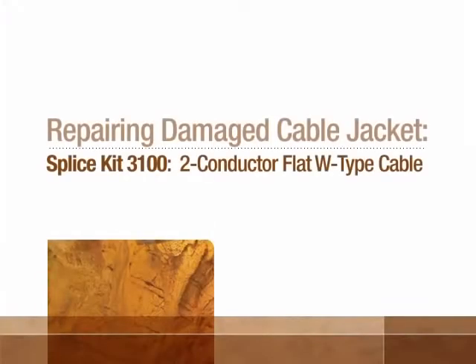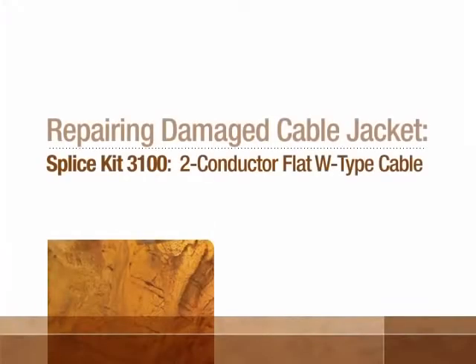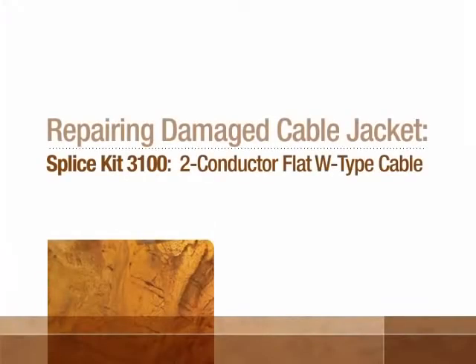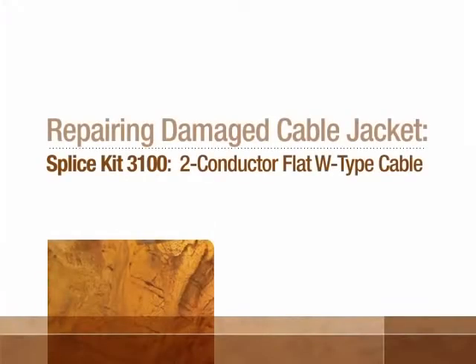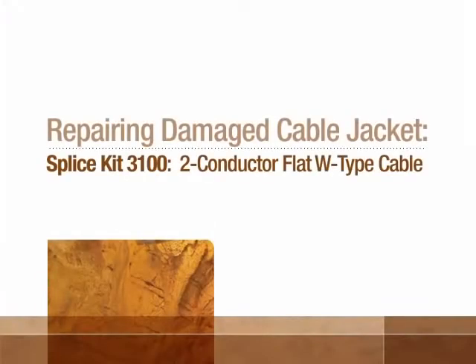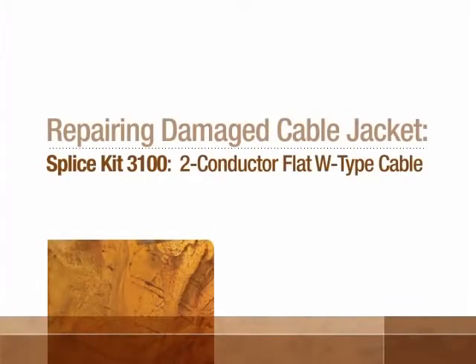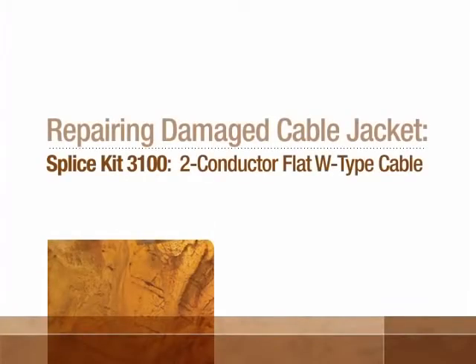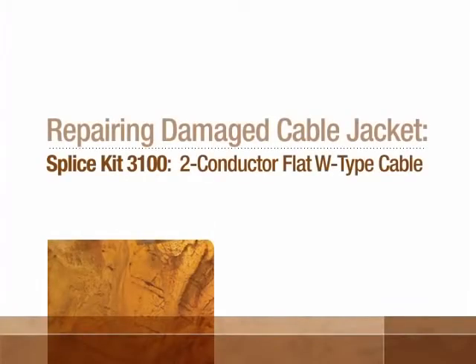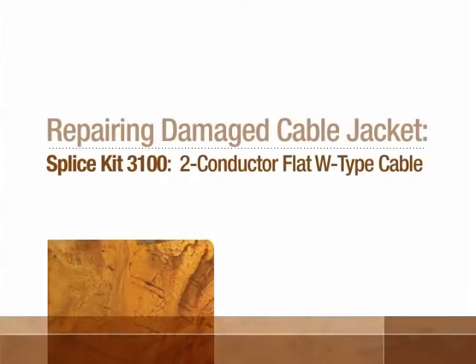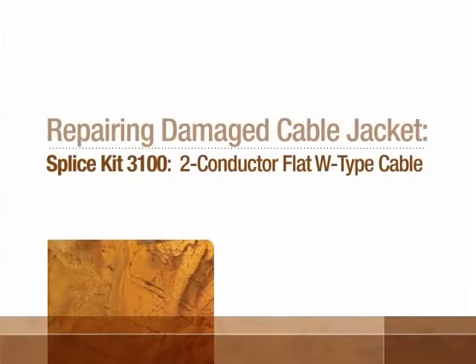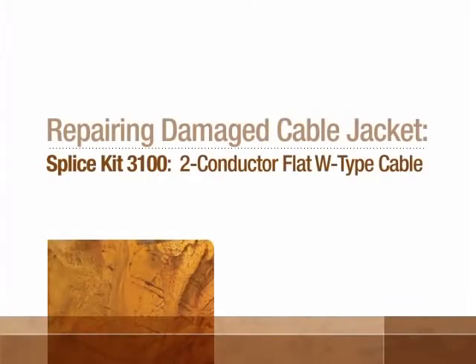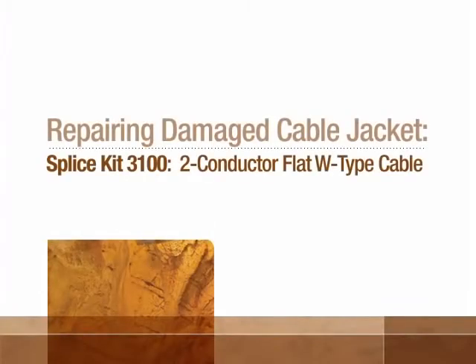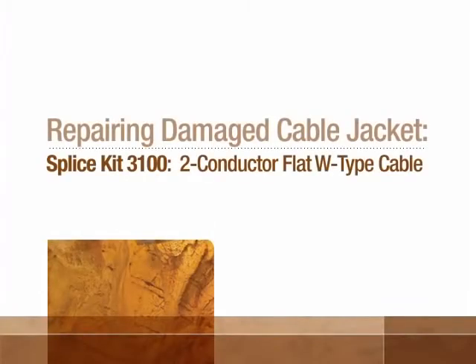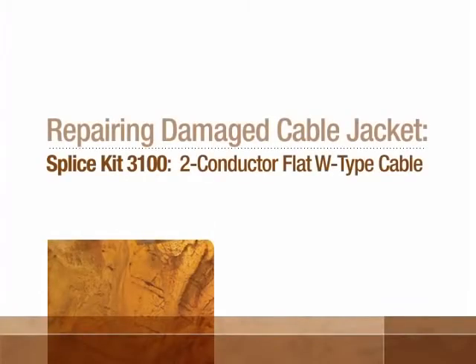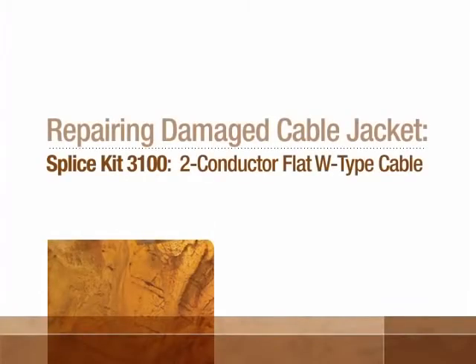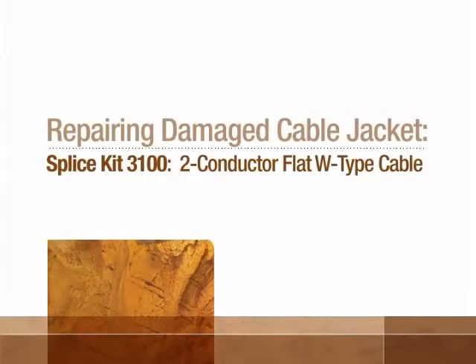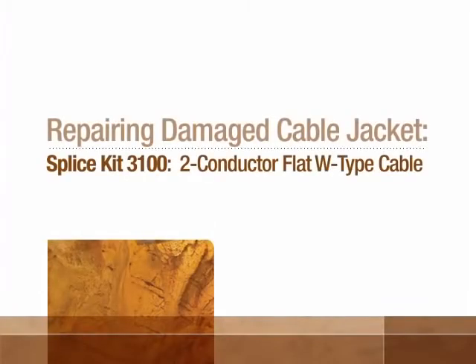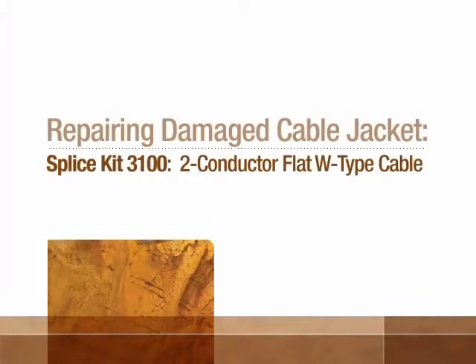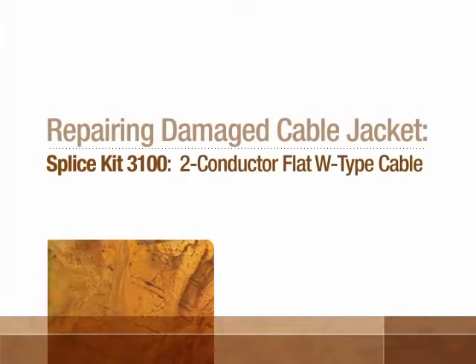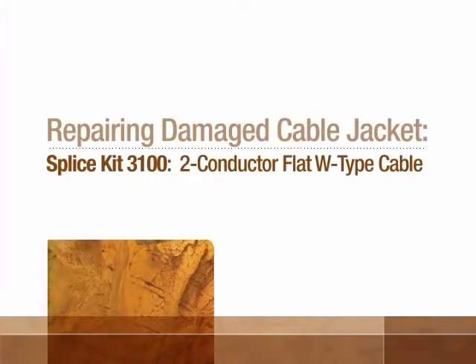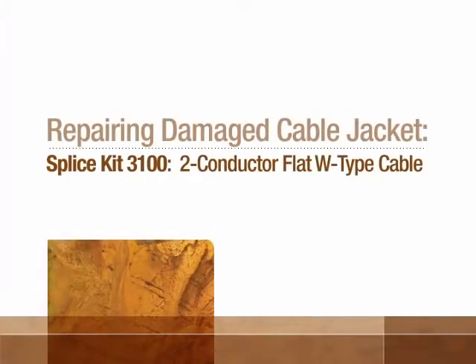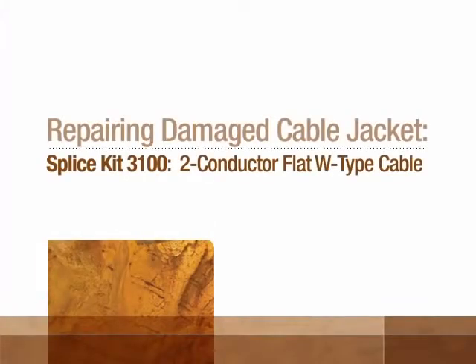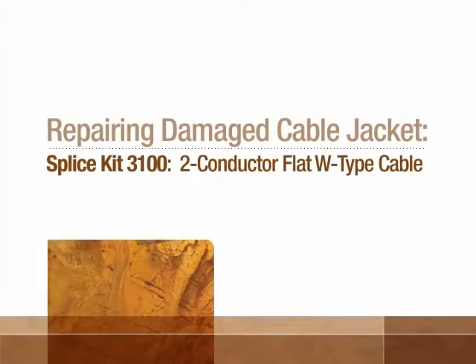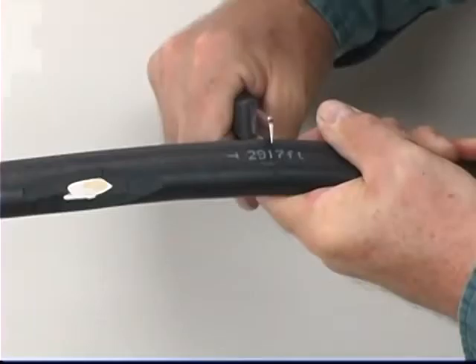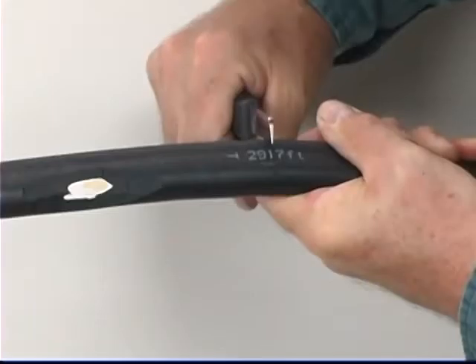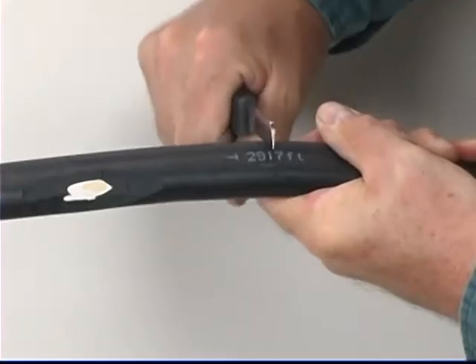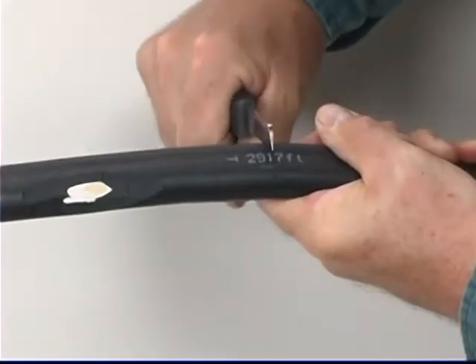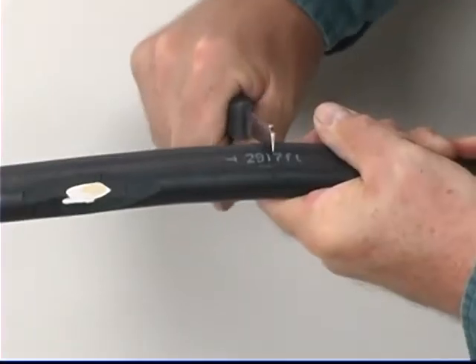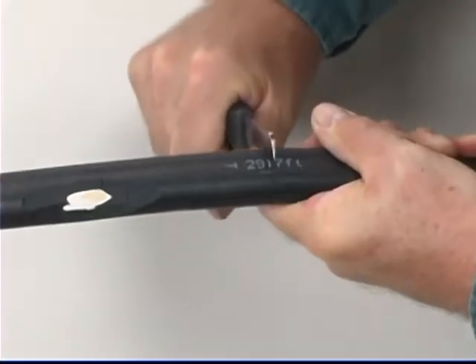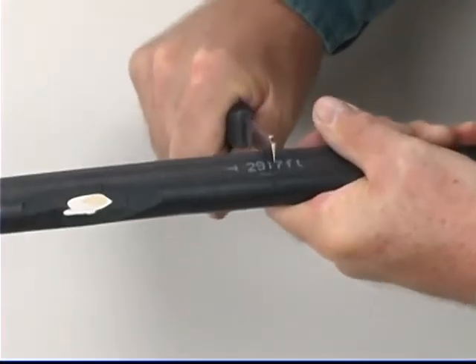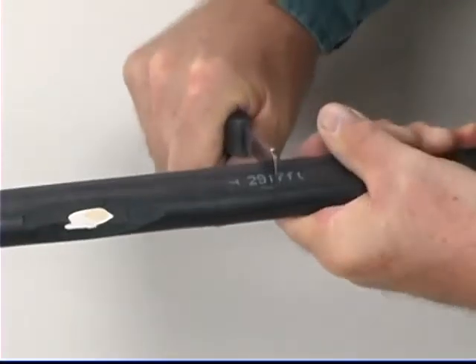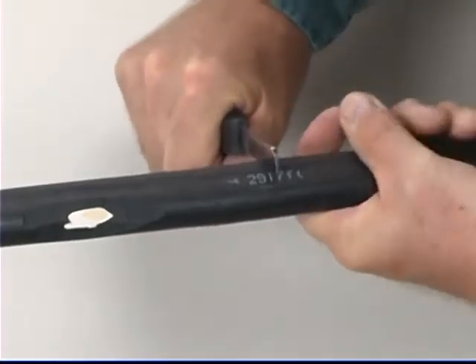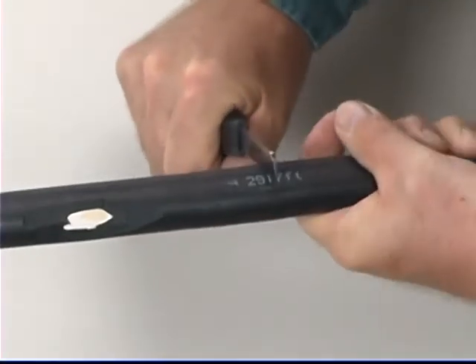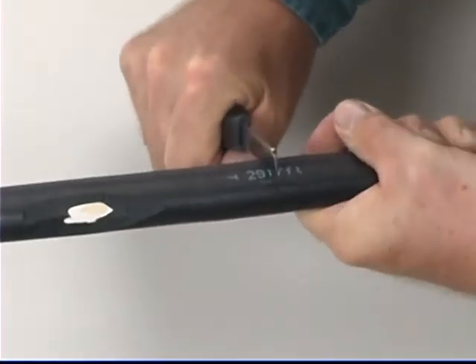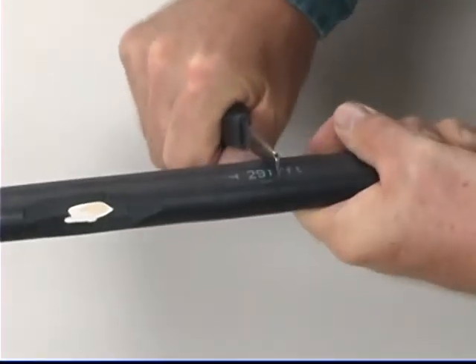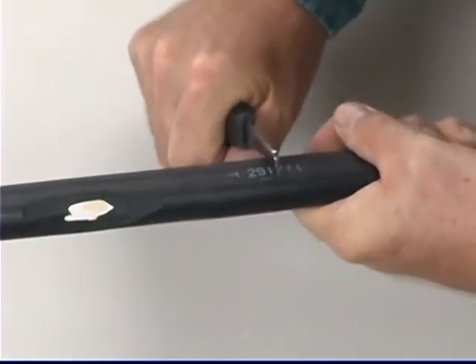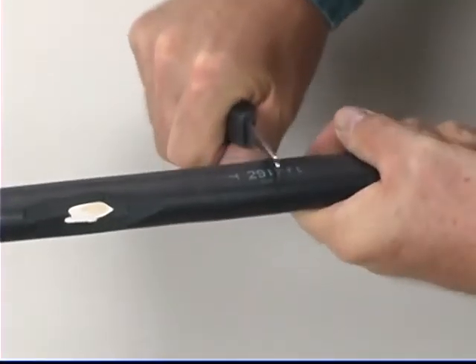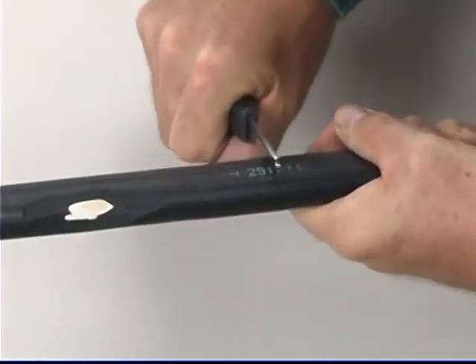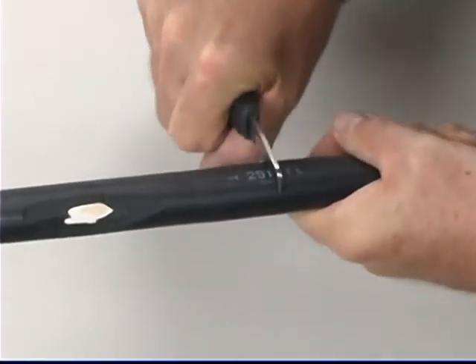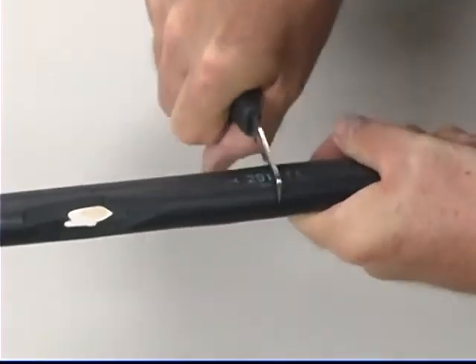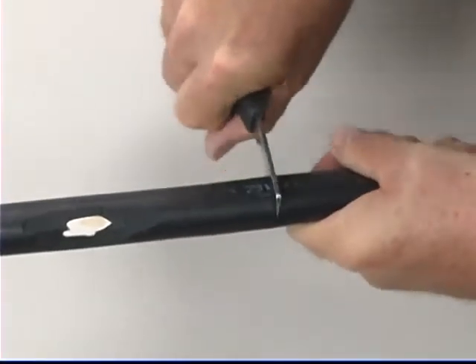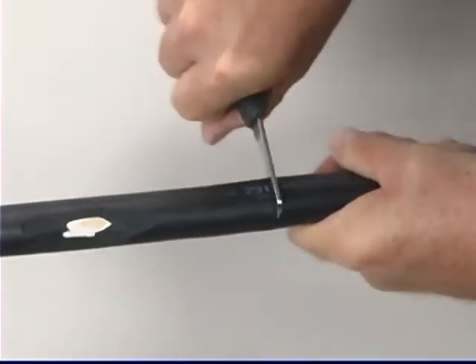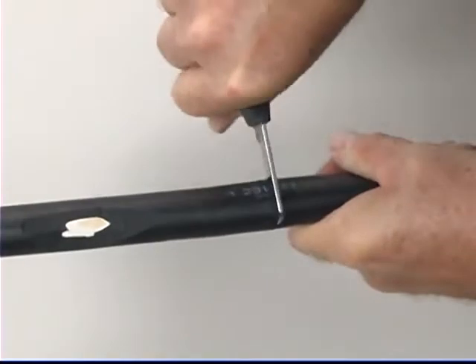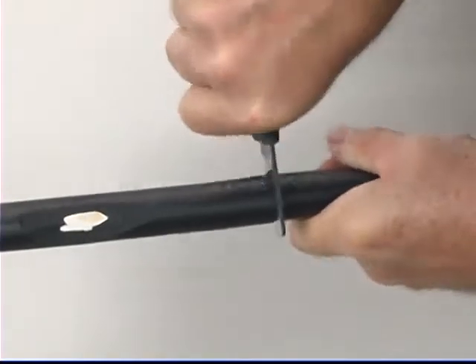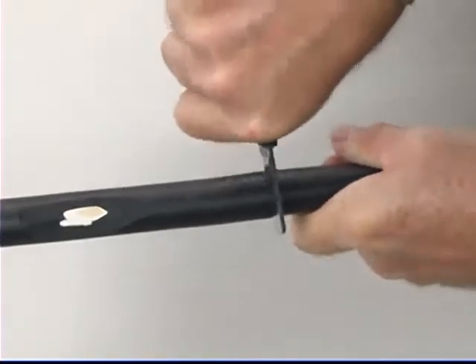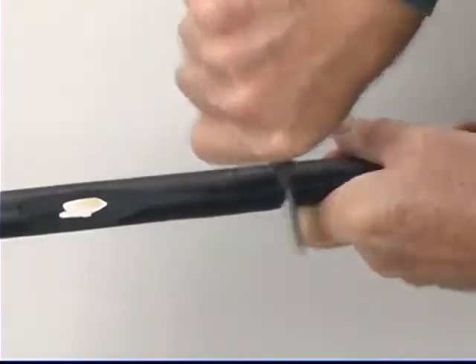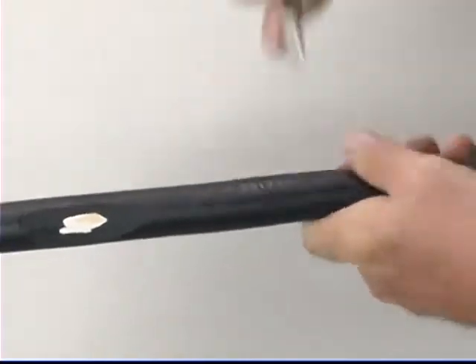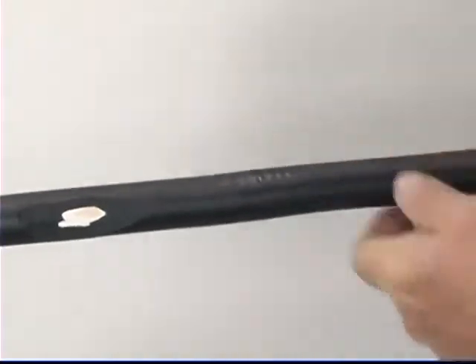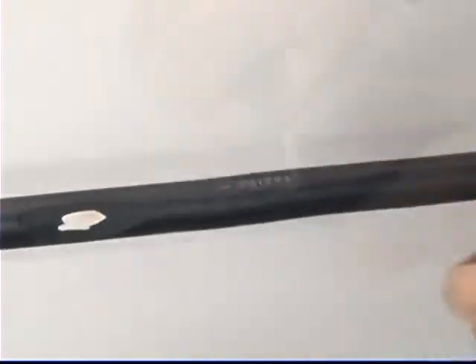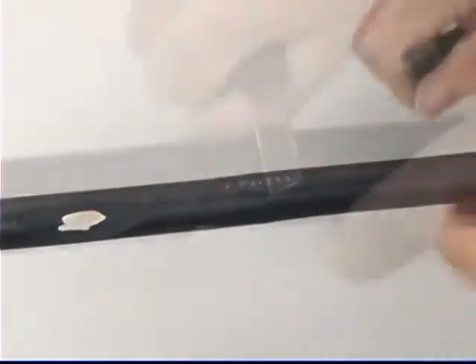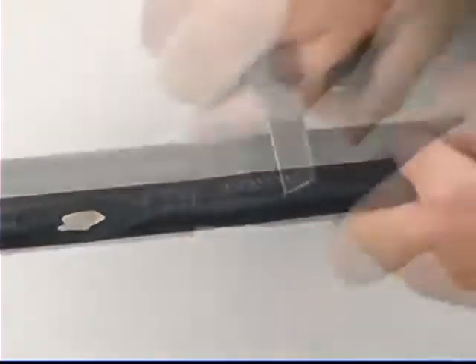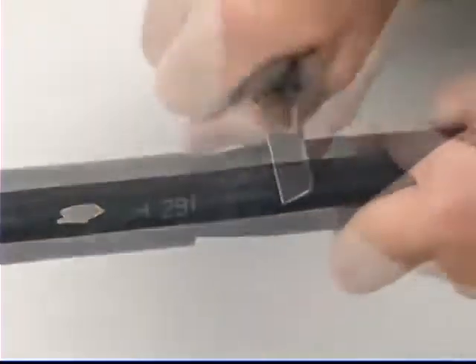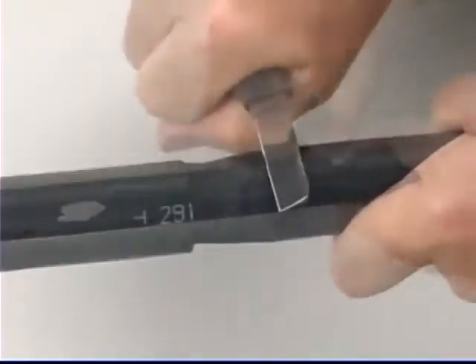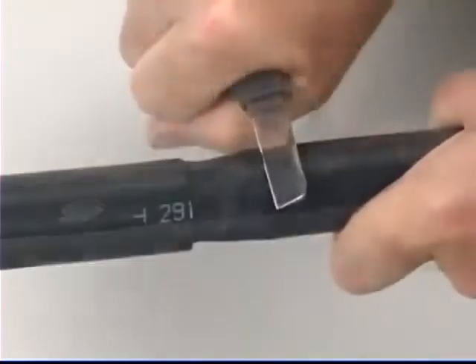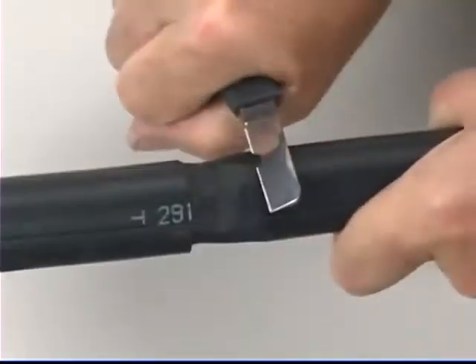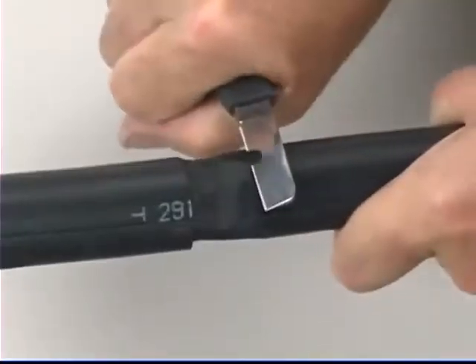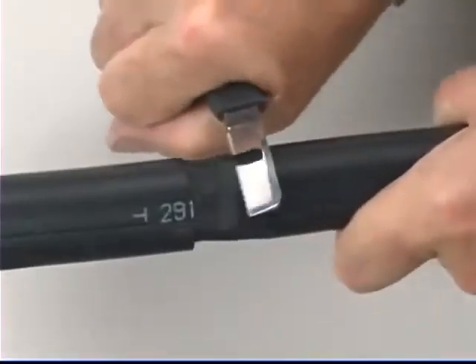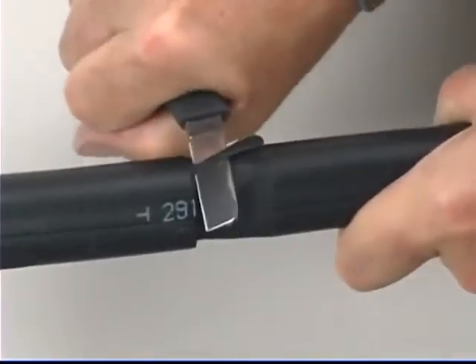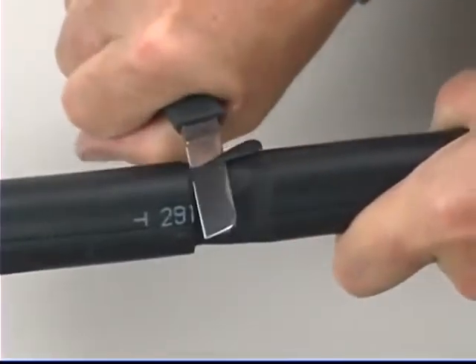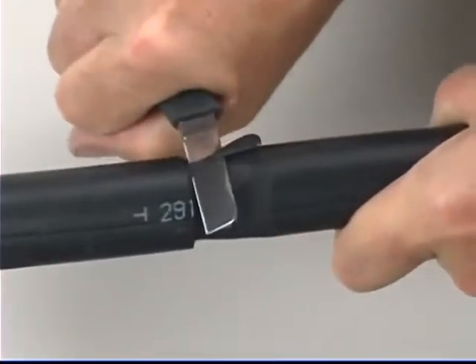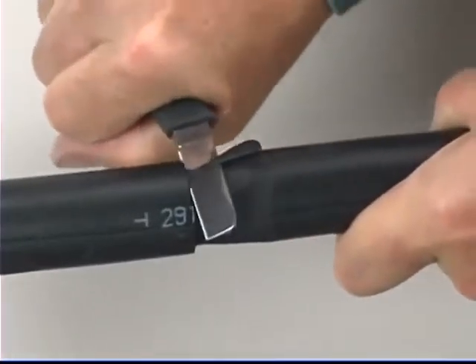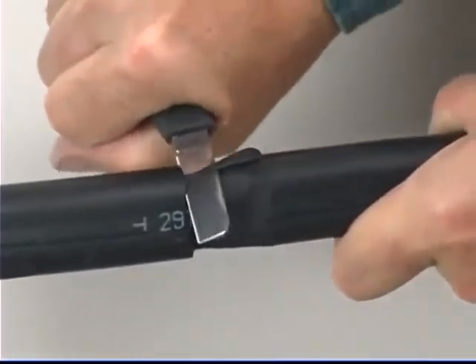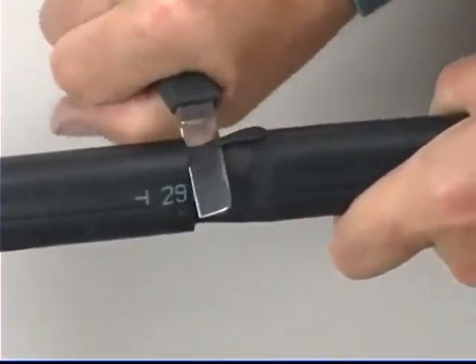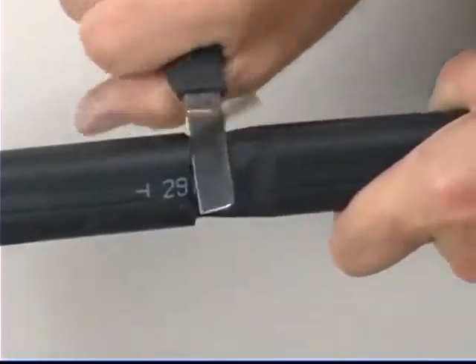Repairing Damaged Cable Jacket. Remove the damaged cable jacket and taper the jacket approximately one inch.